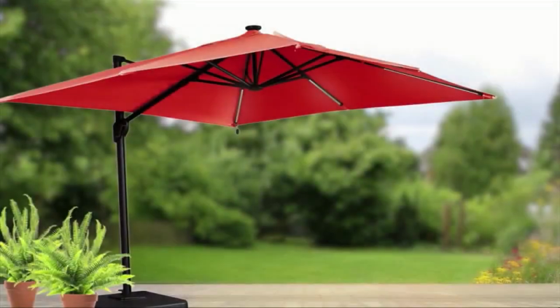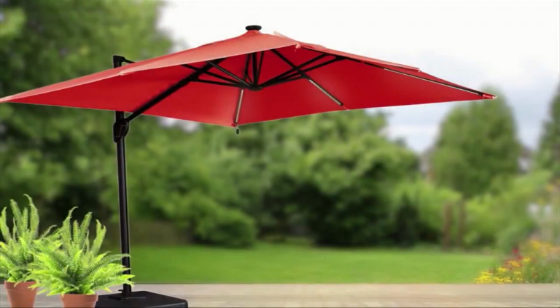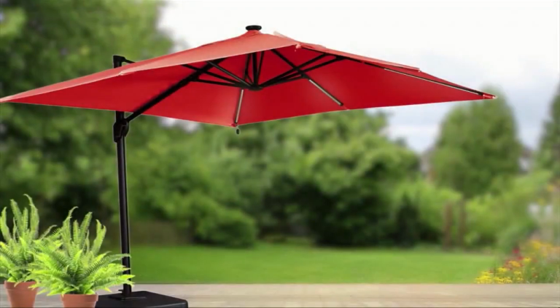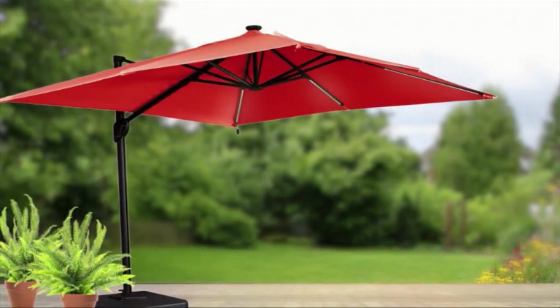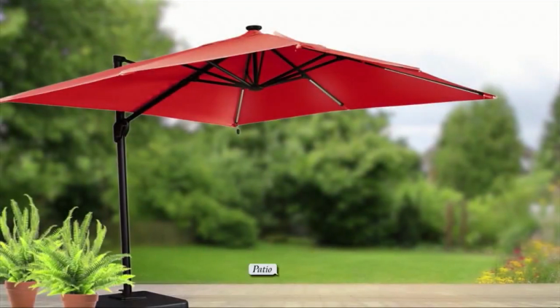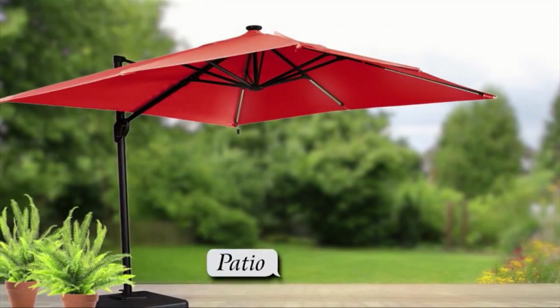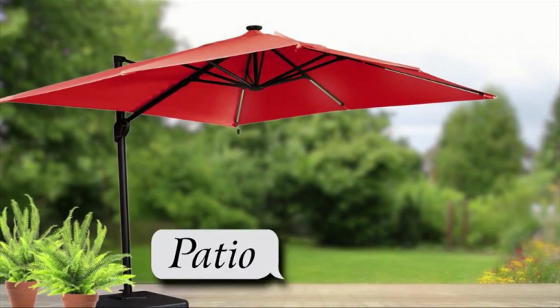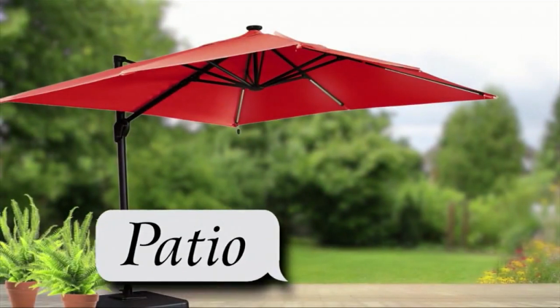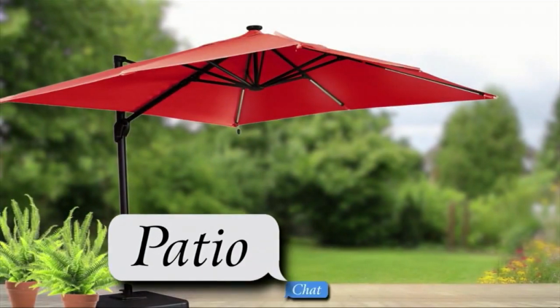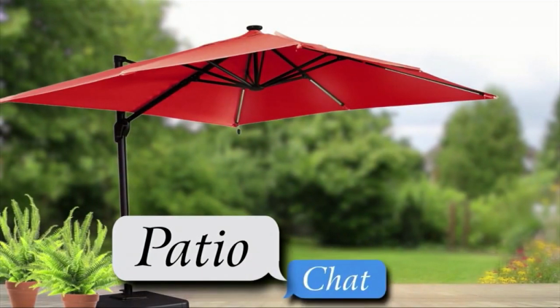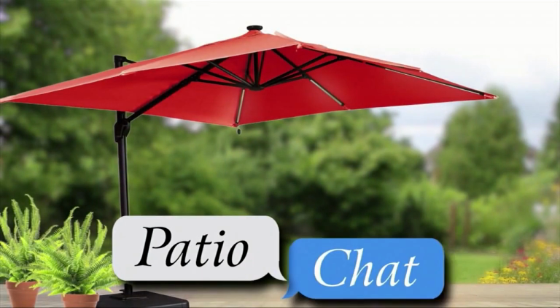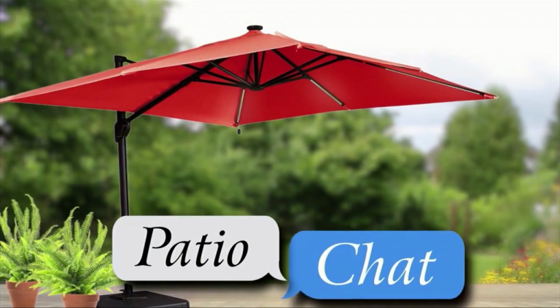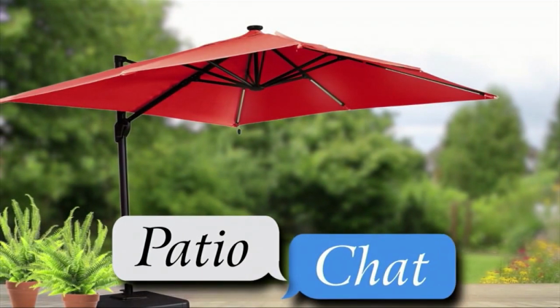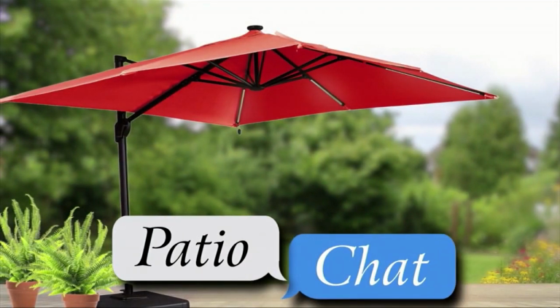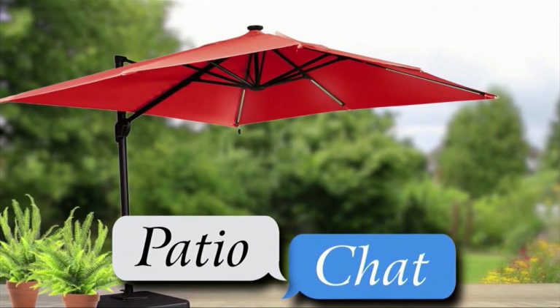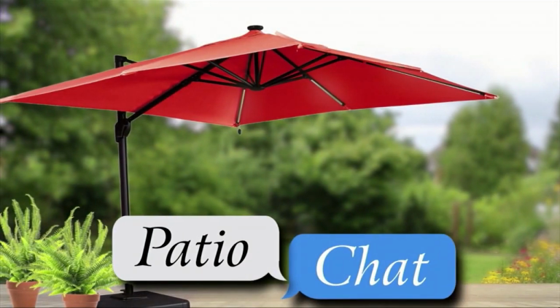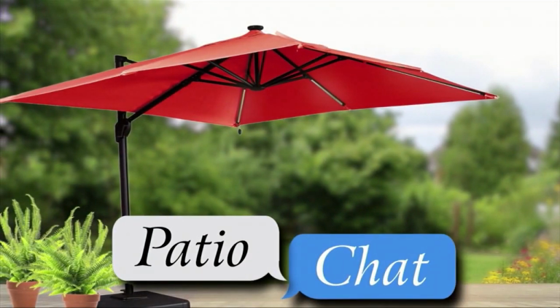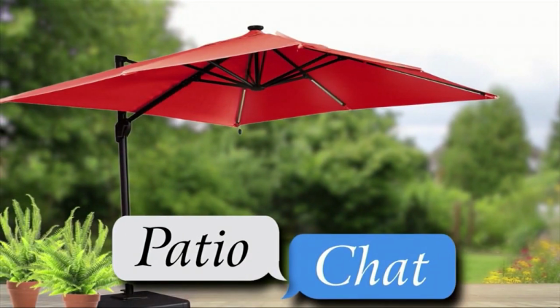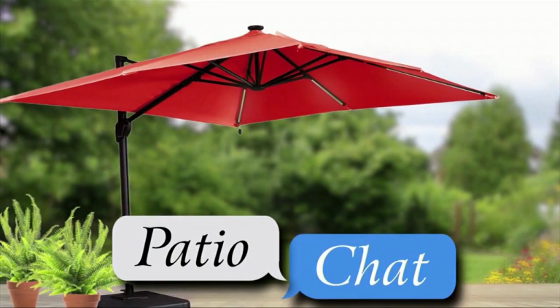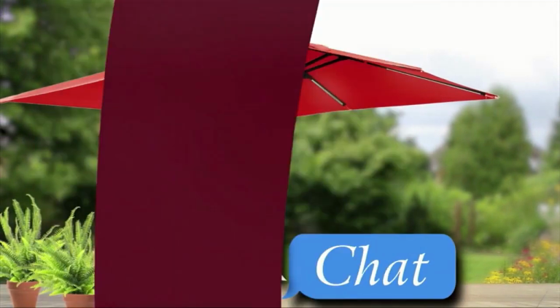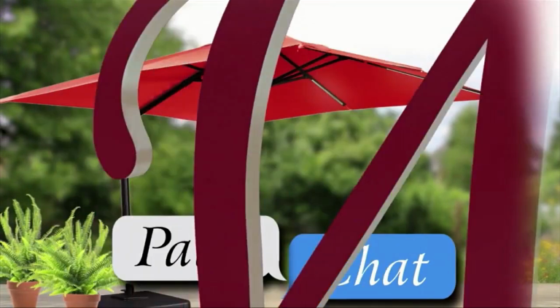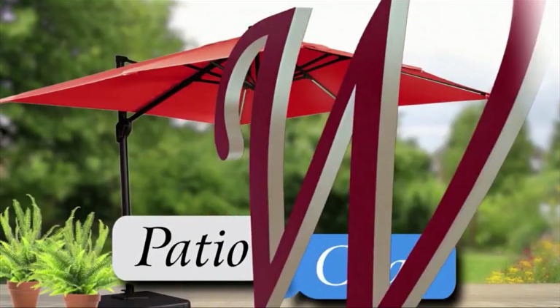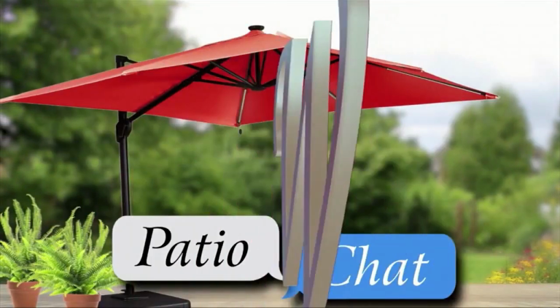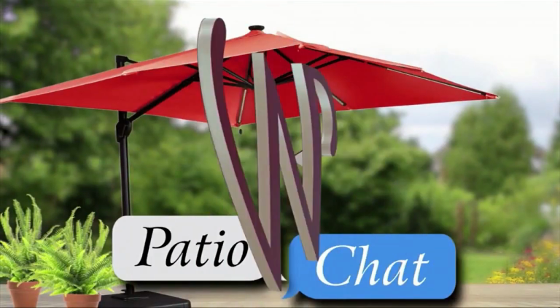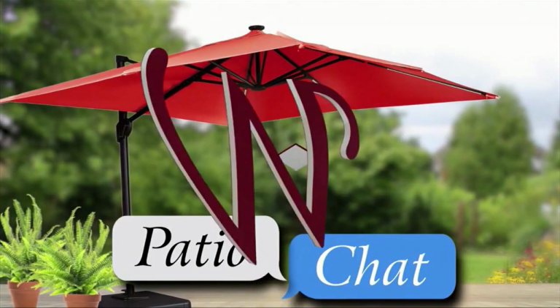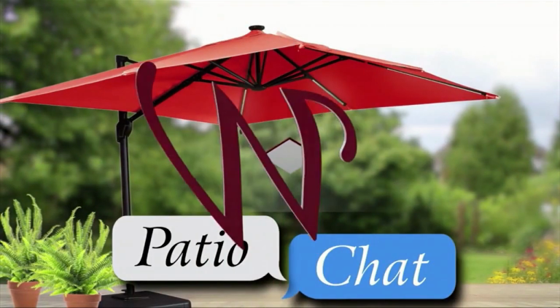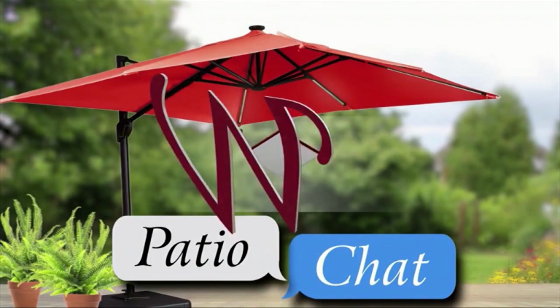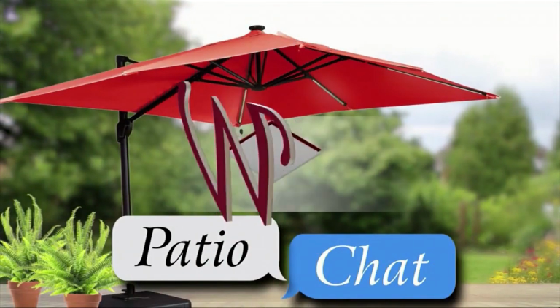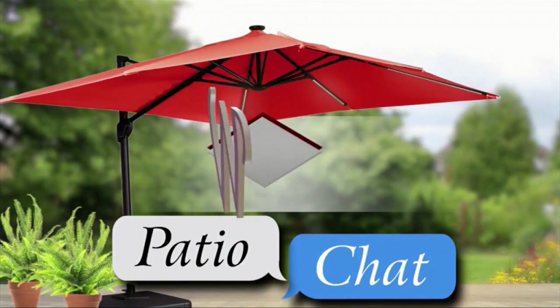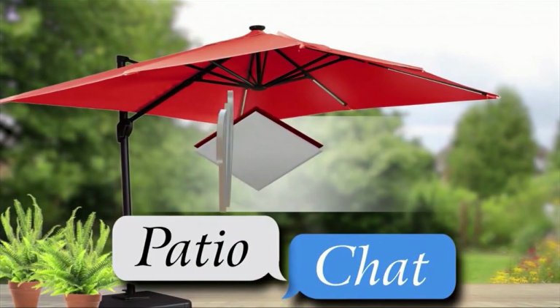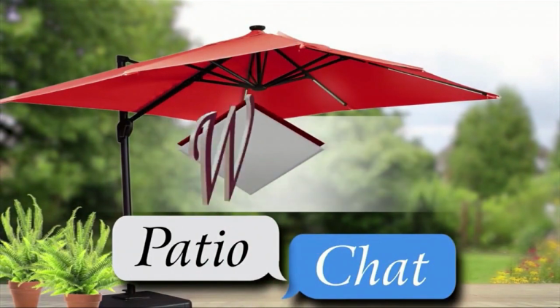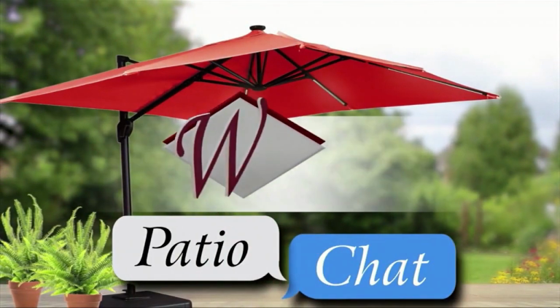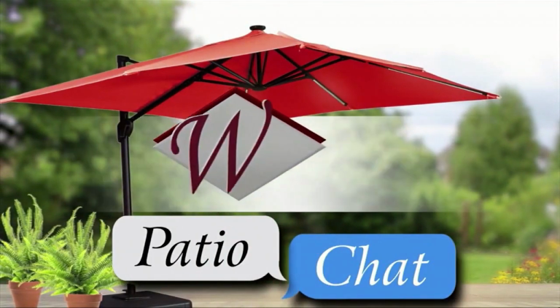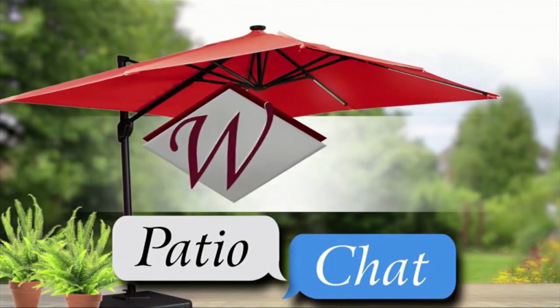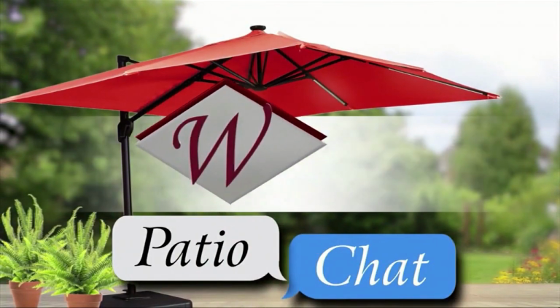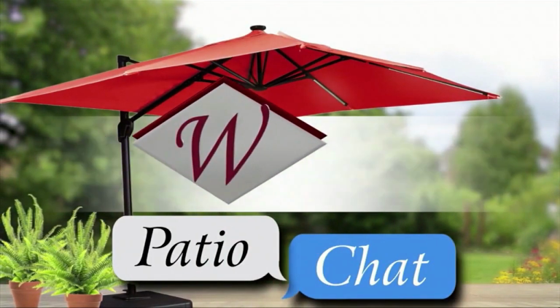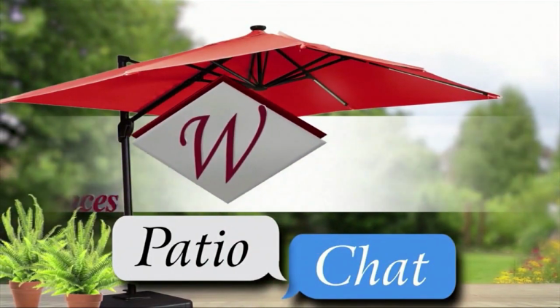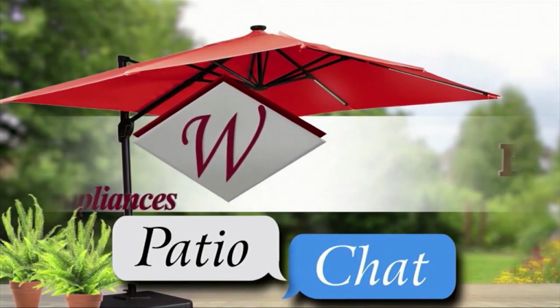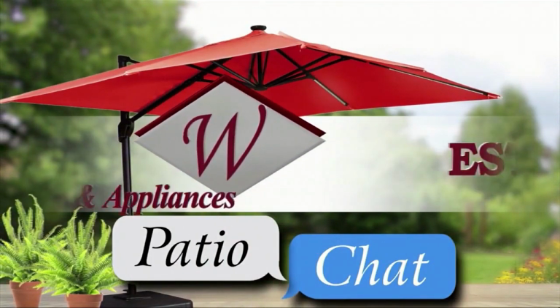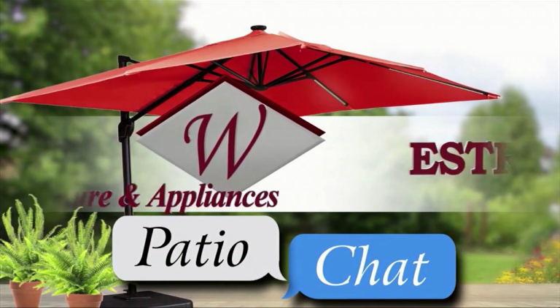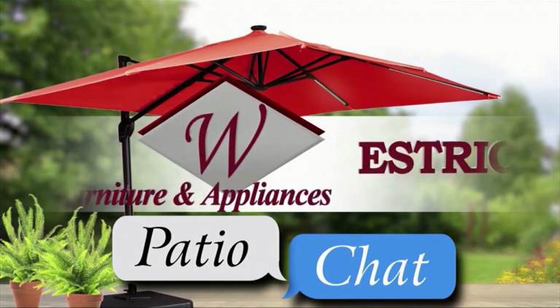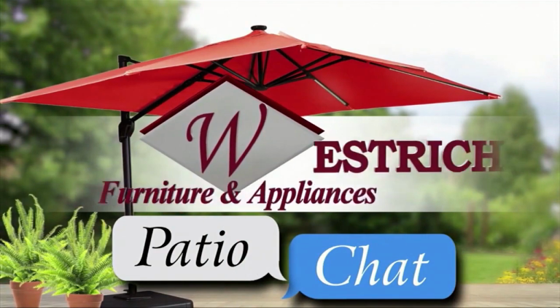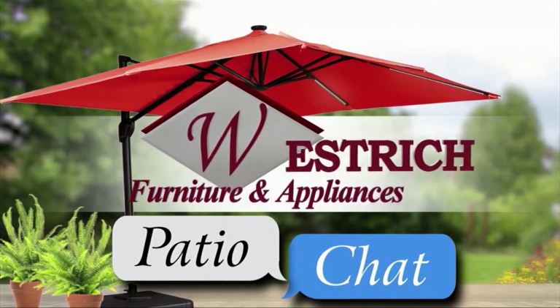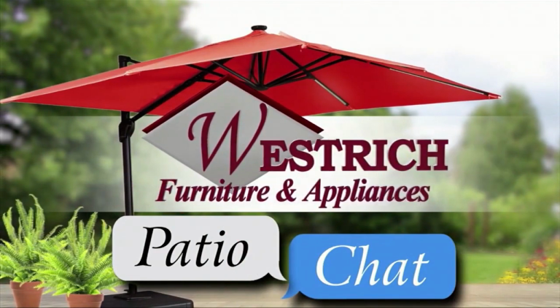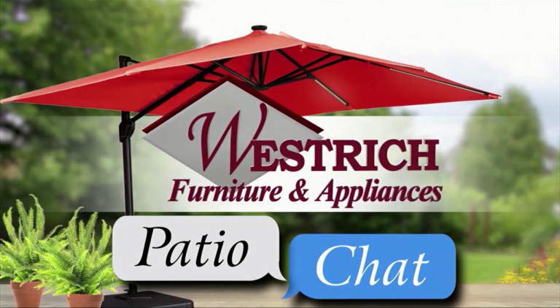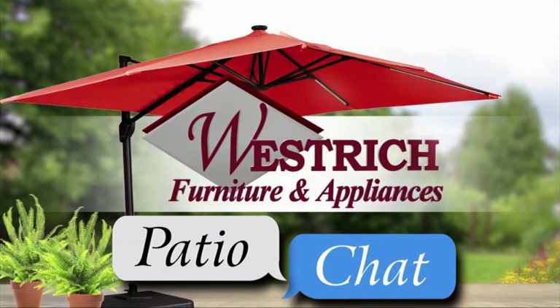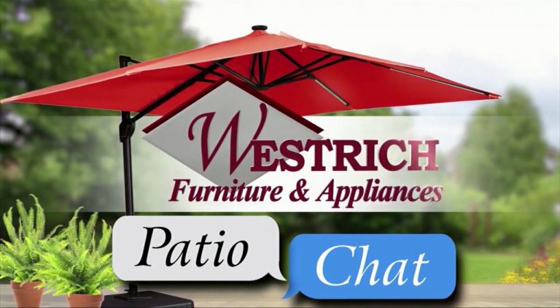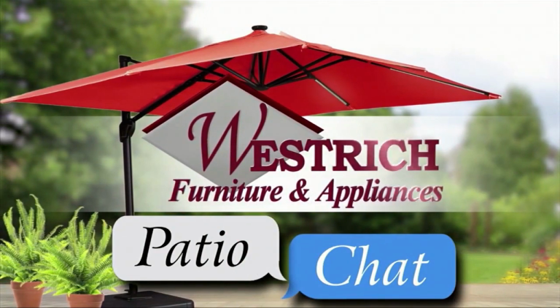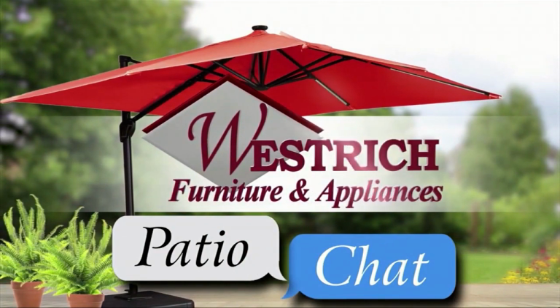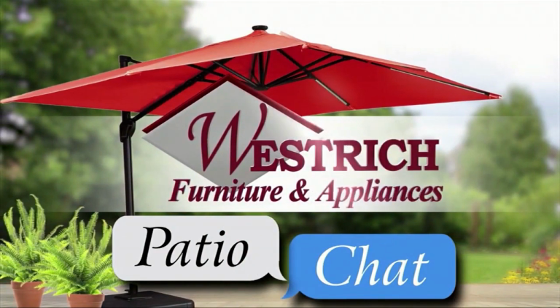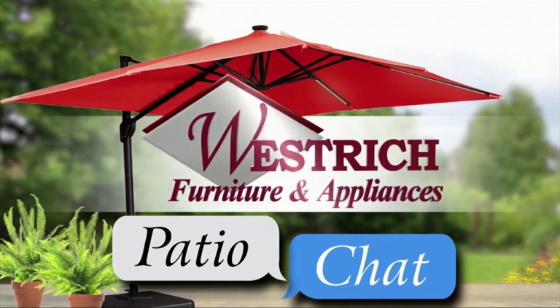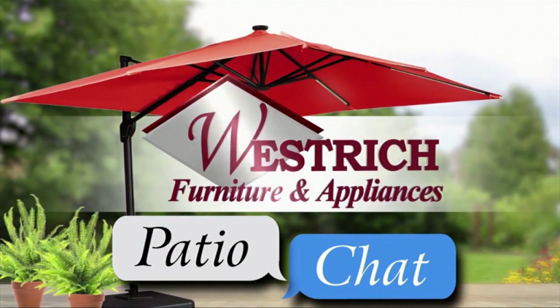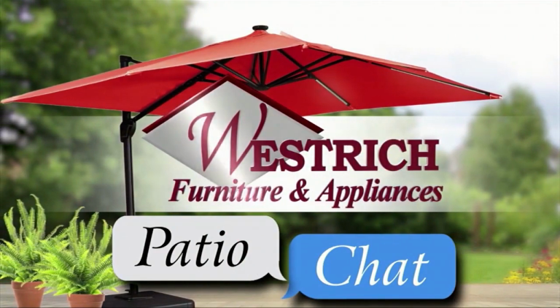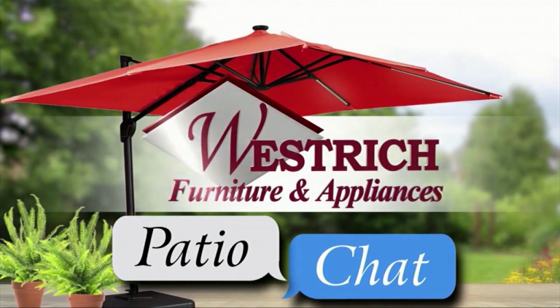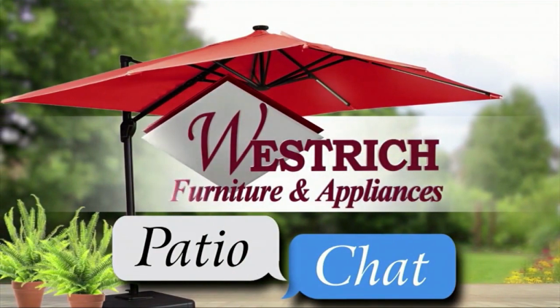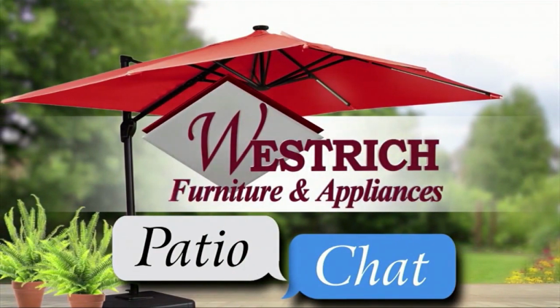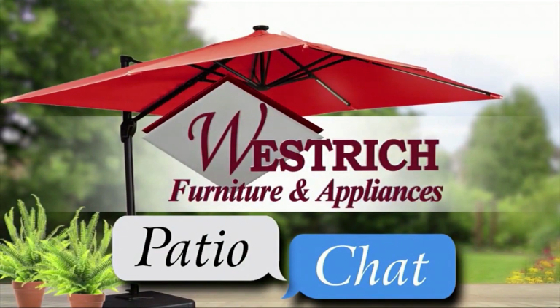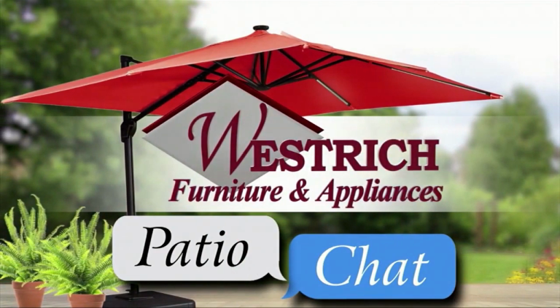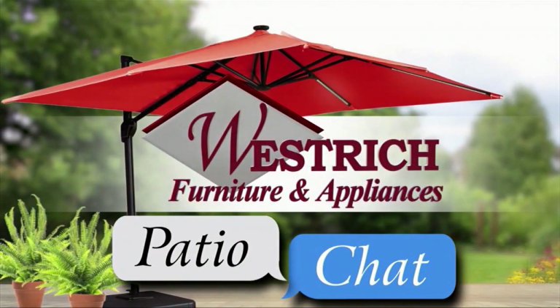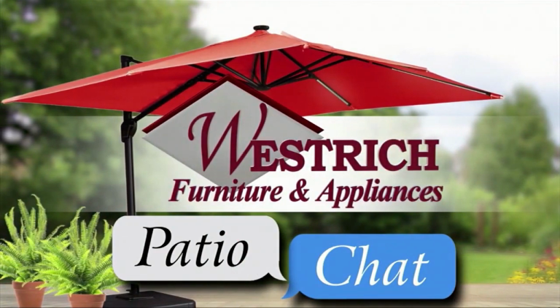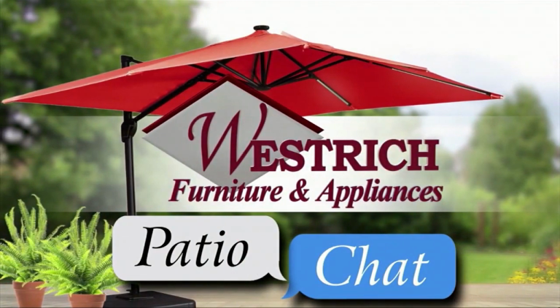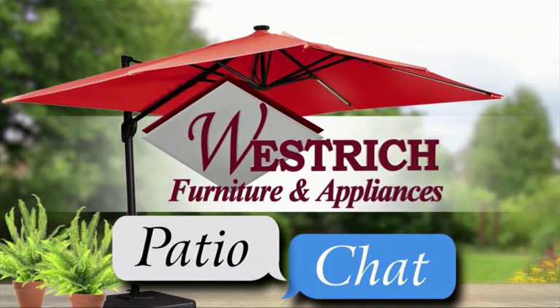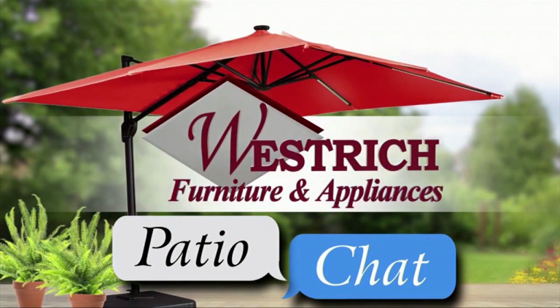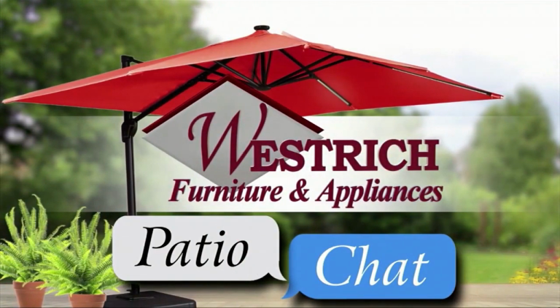Today's patio chat is being brought to you locally by Westridge Furniture in Delphus. See it all at your finer outdoor furniture store.